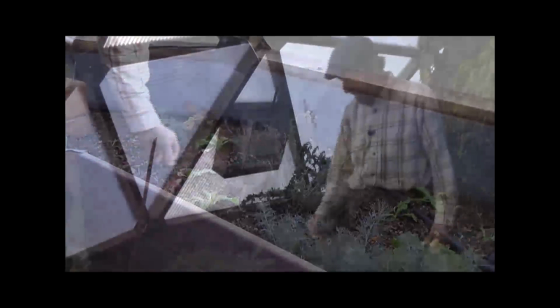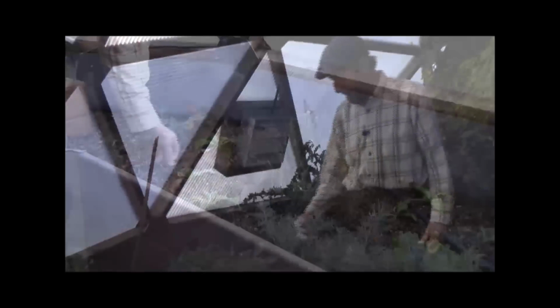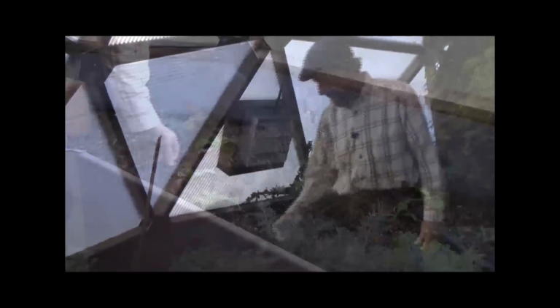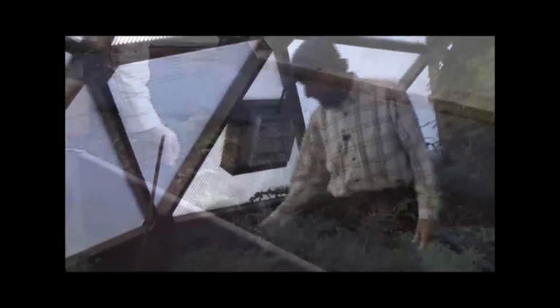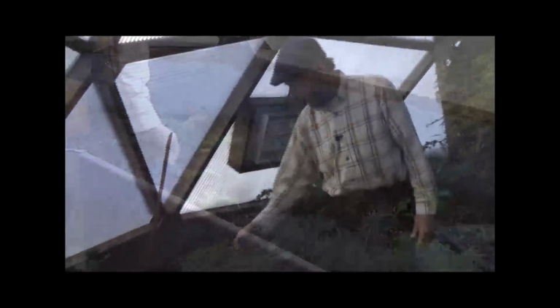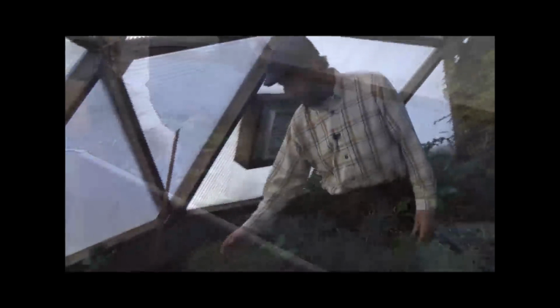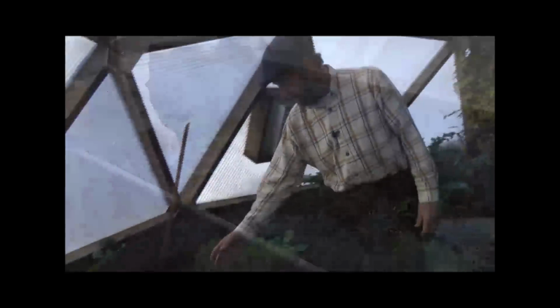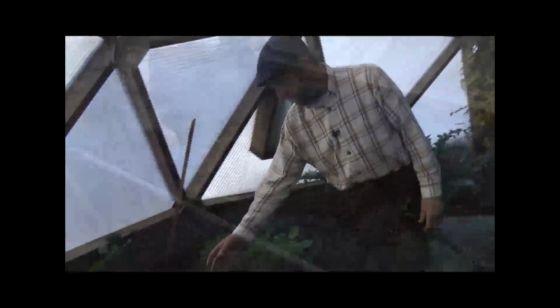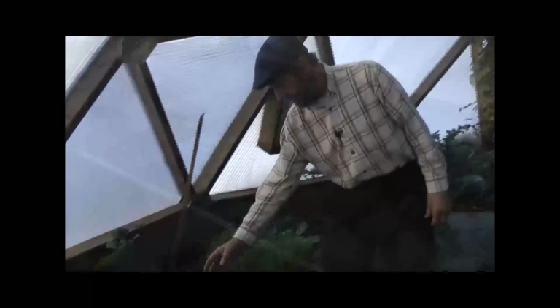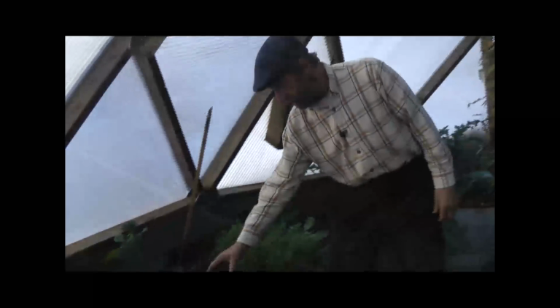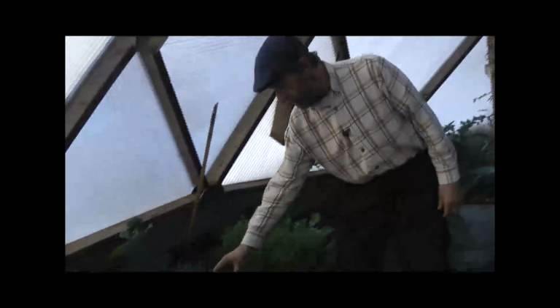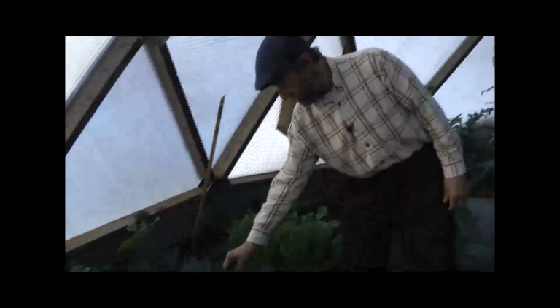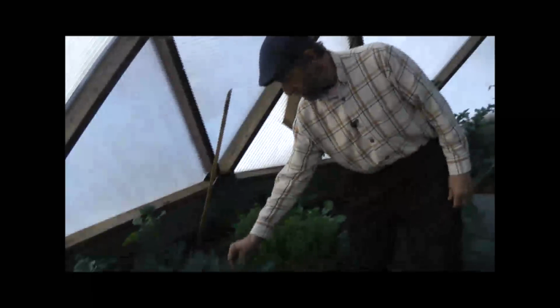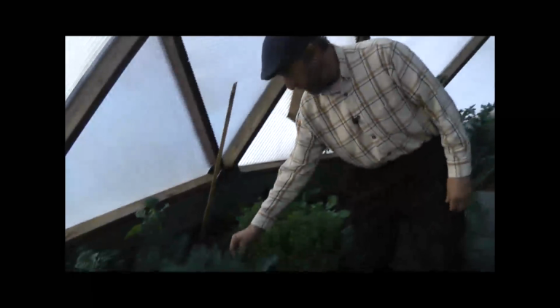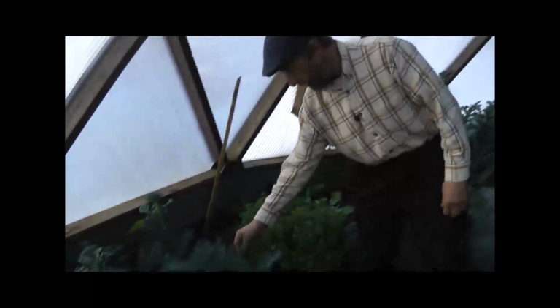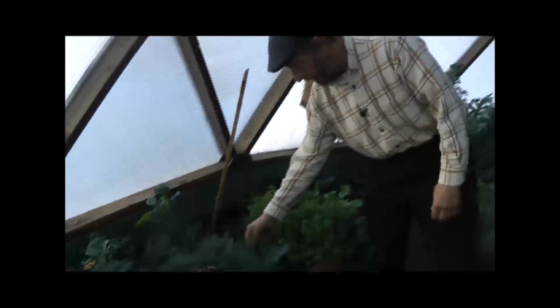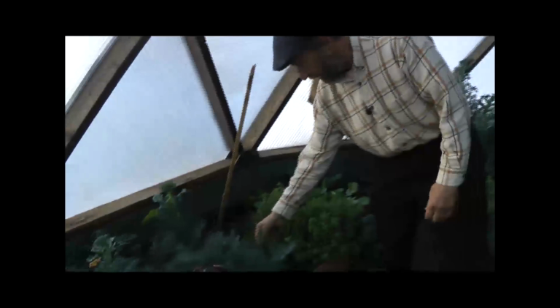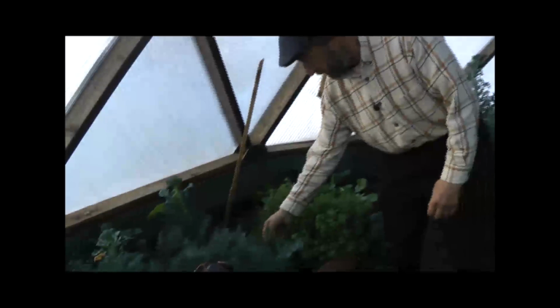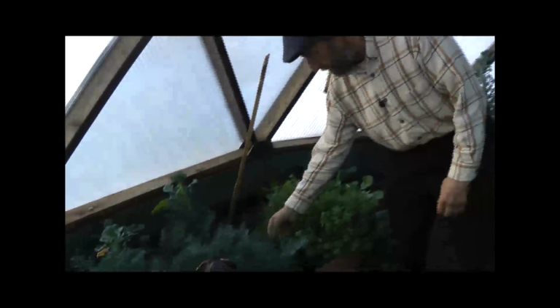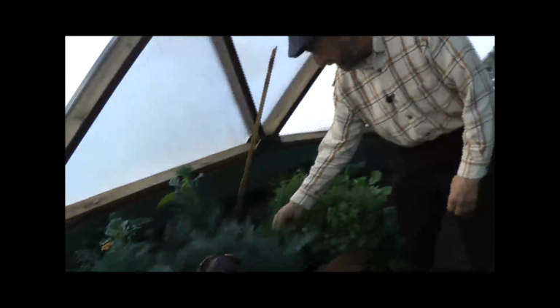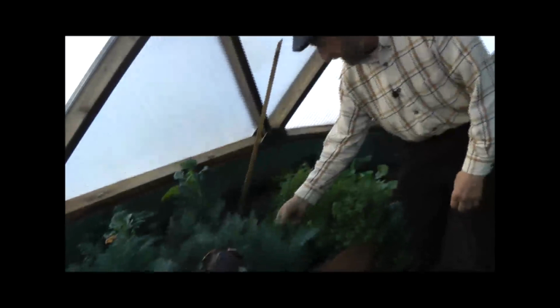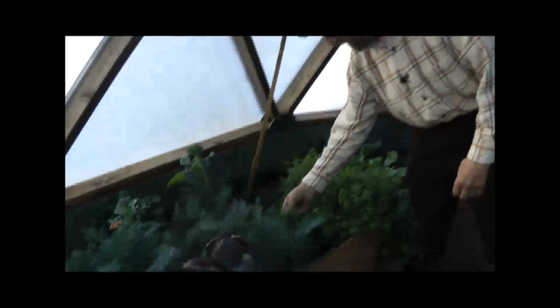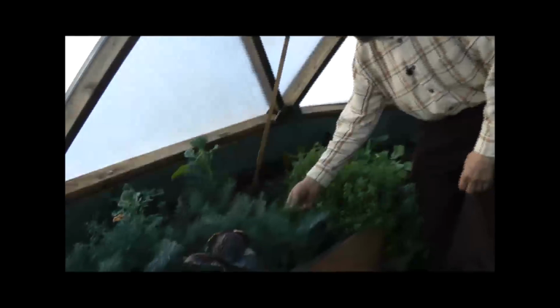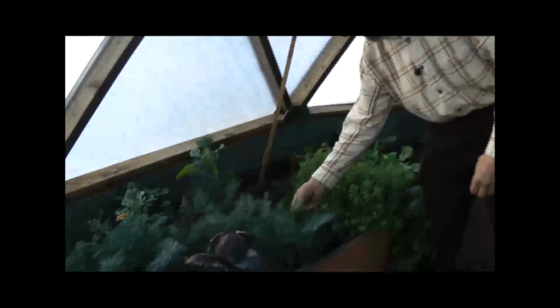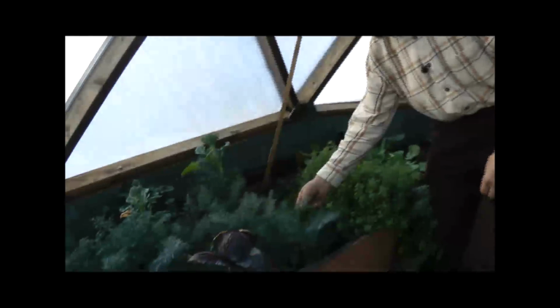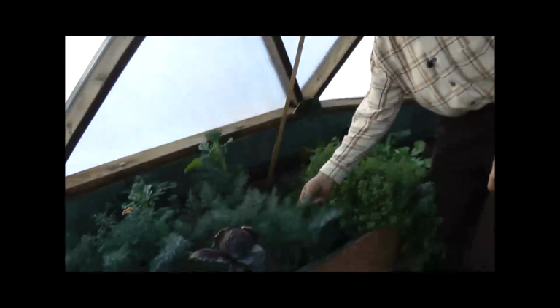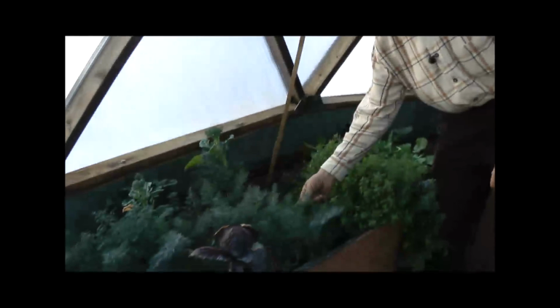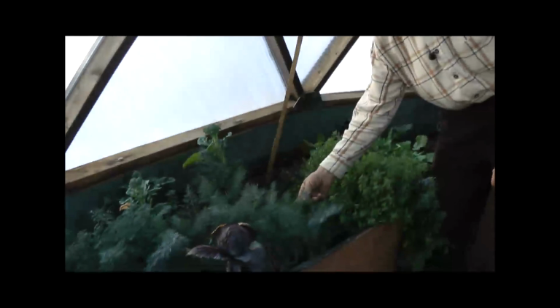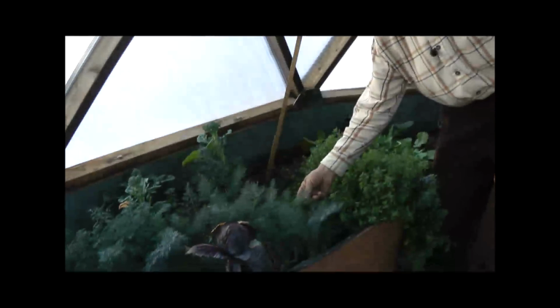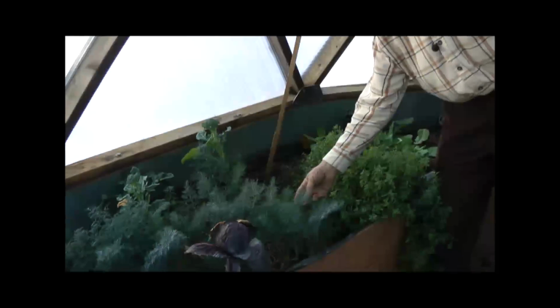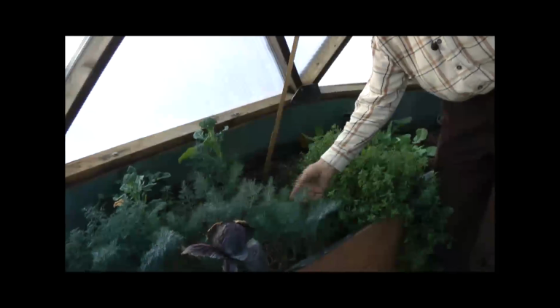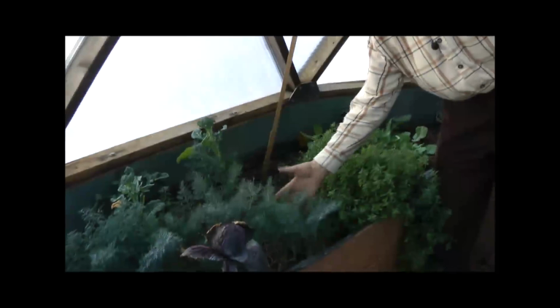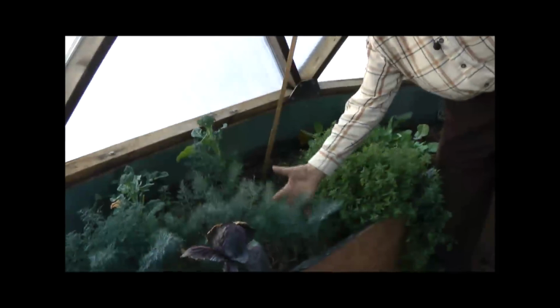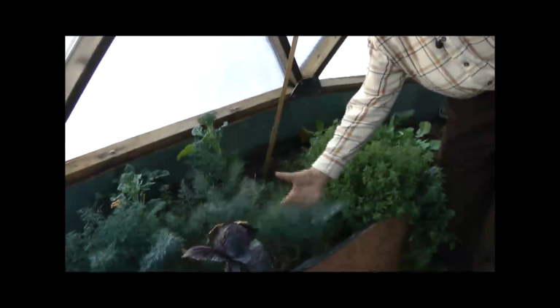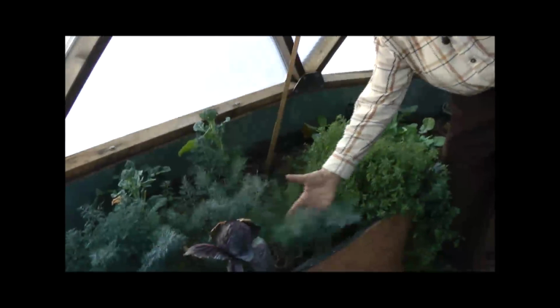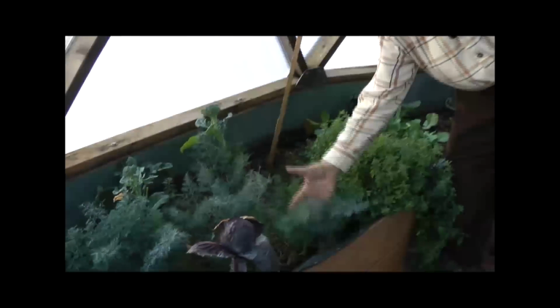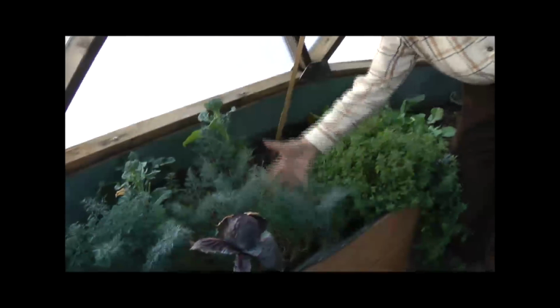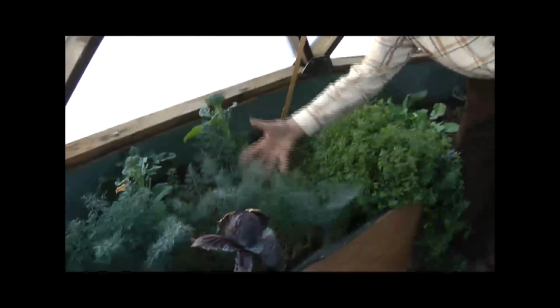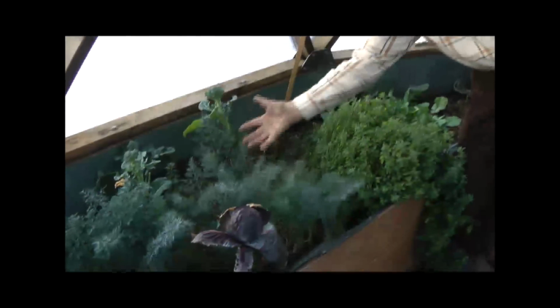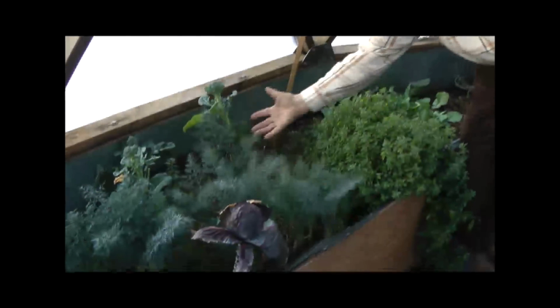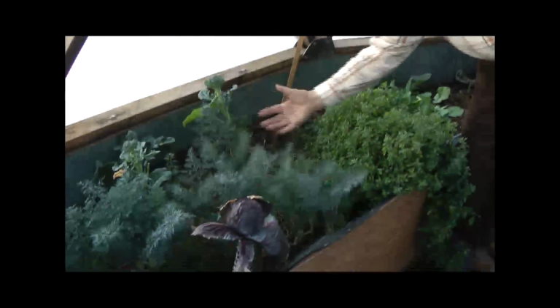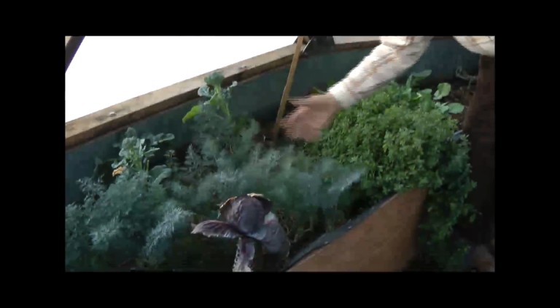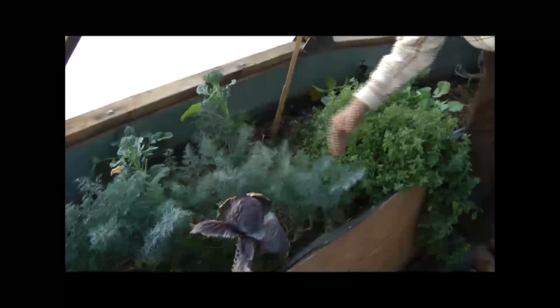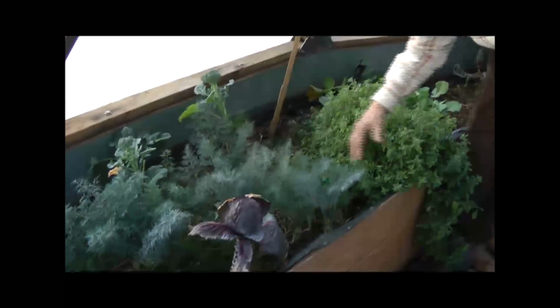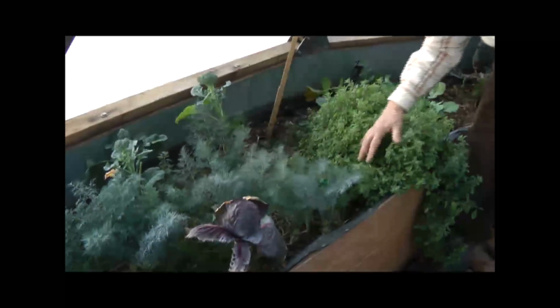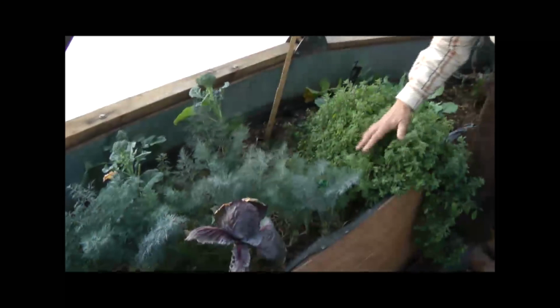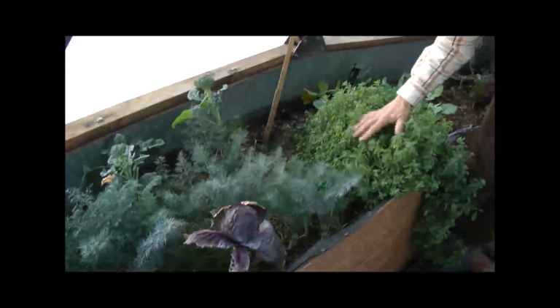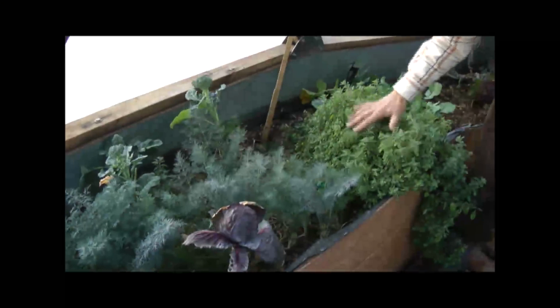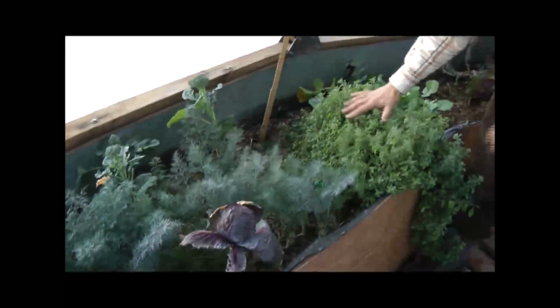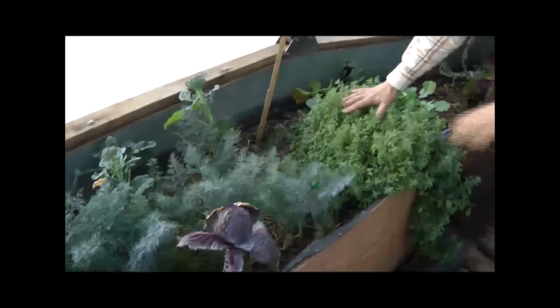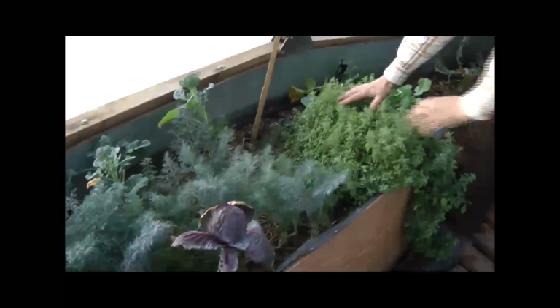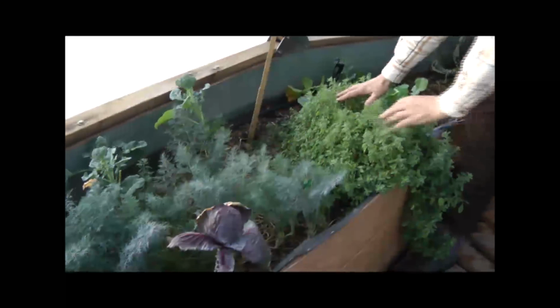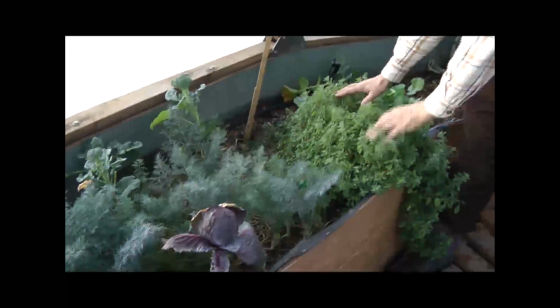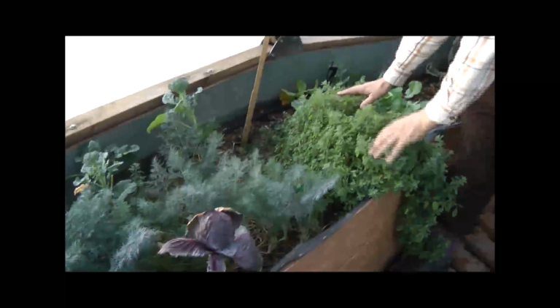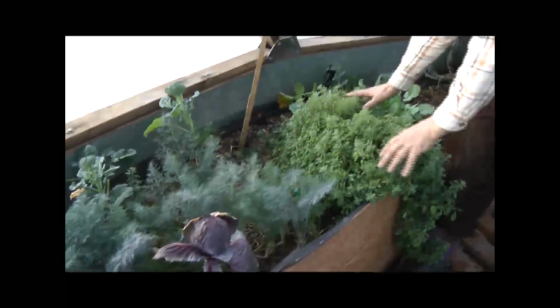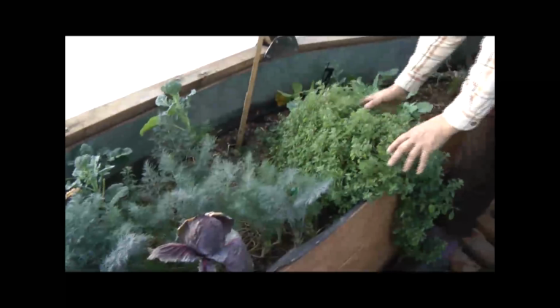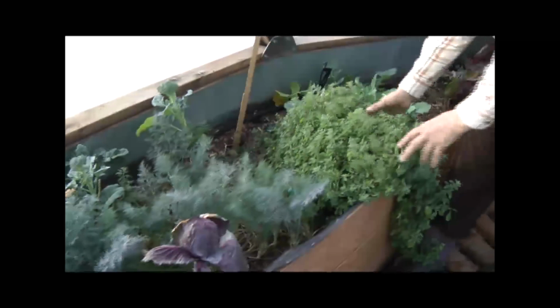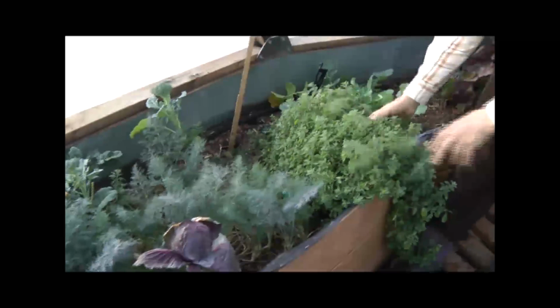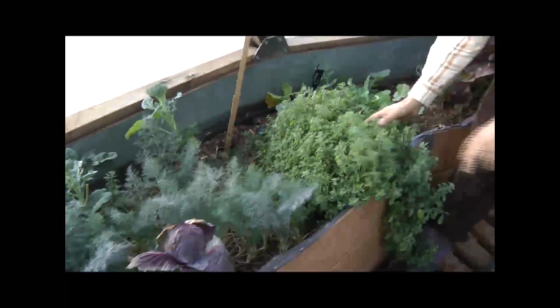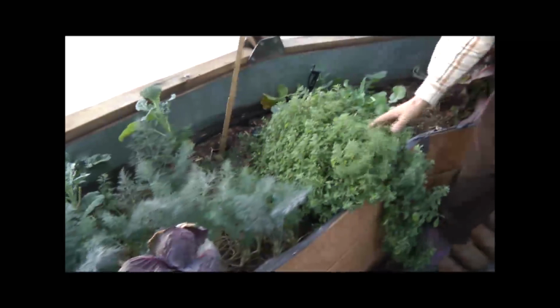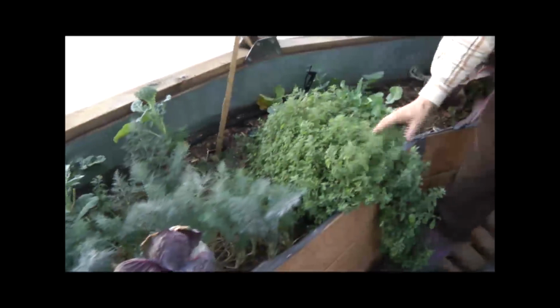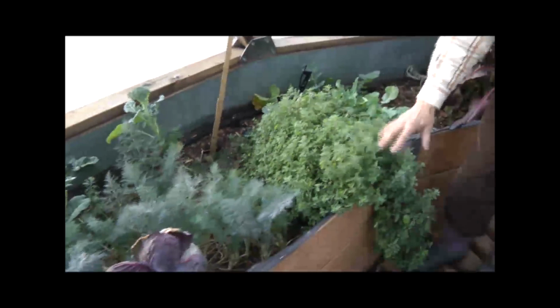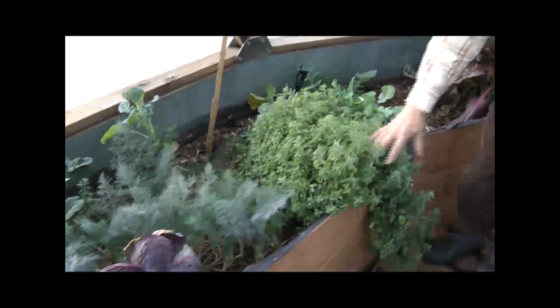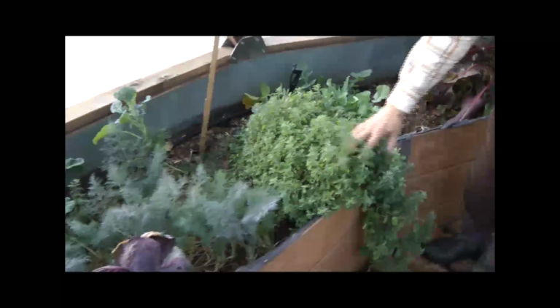Here's some more herbs. This is dill — it's just doing really, really well — followed by some marjoram.